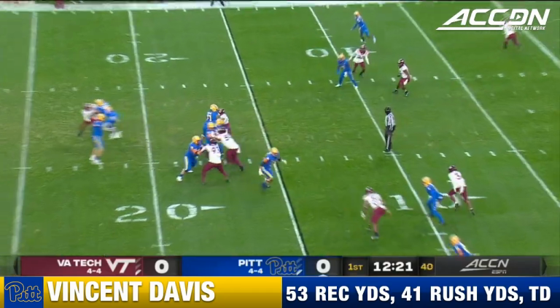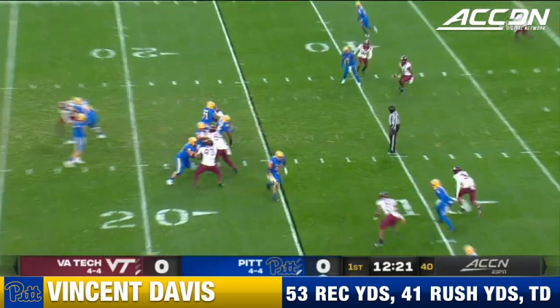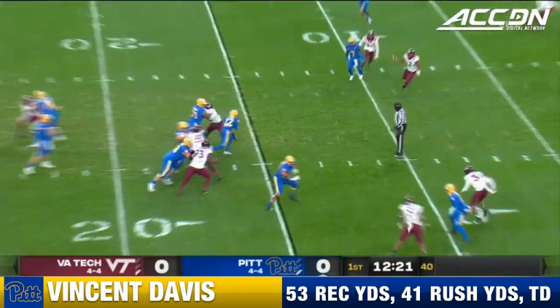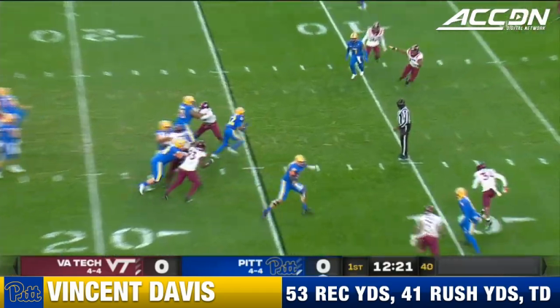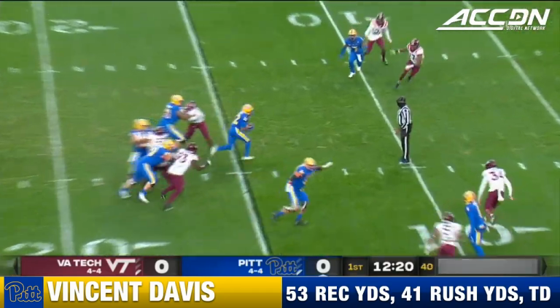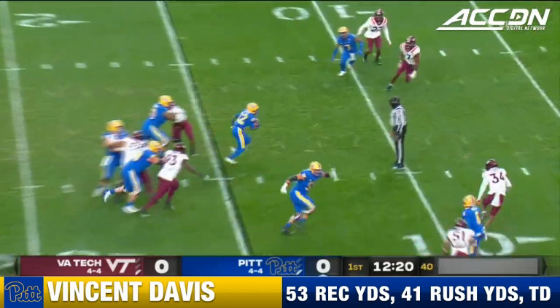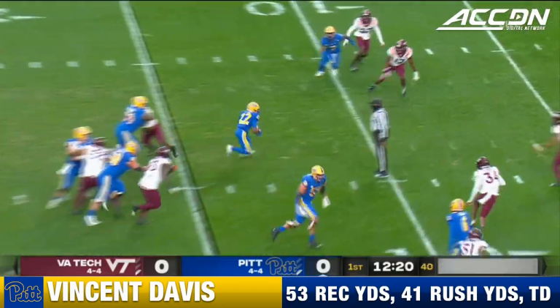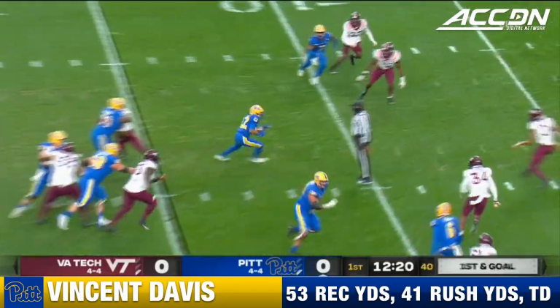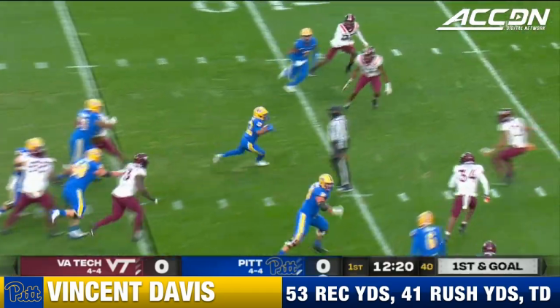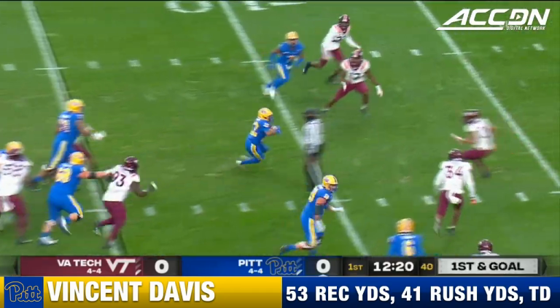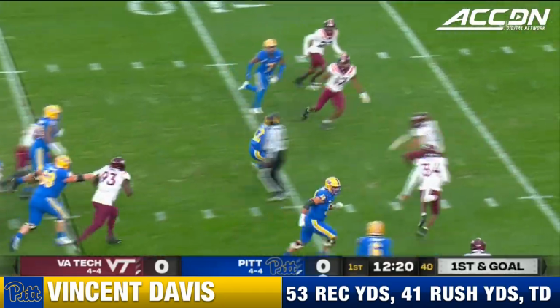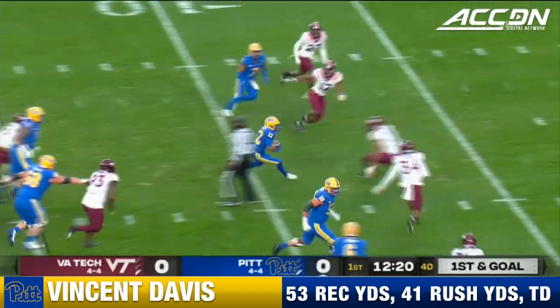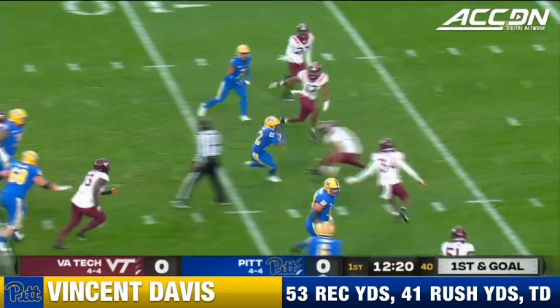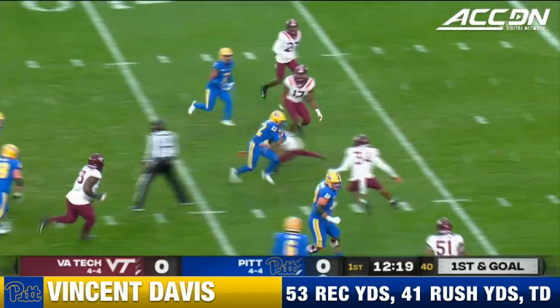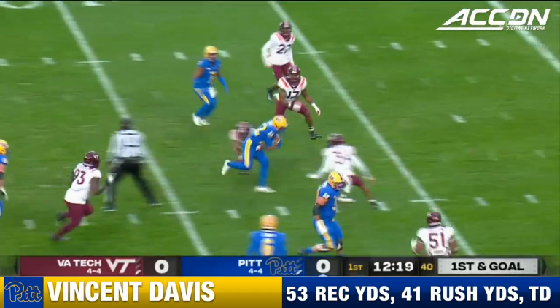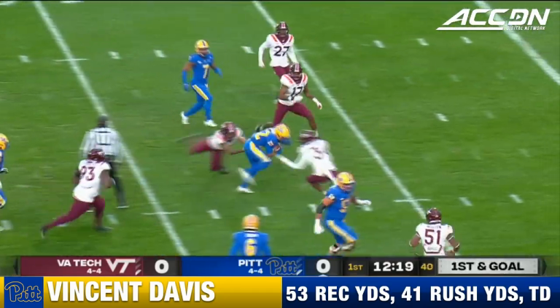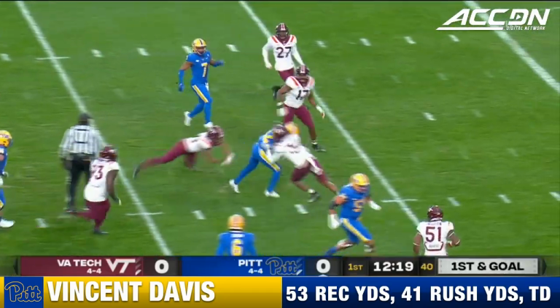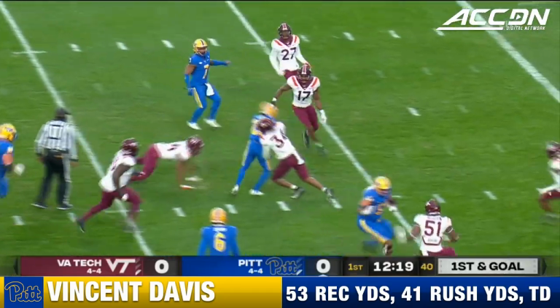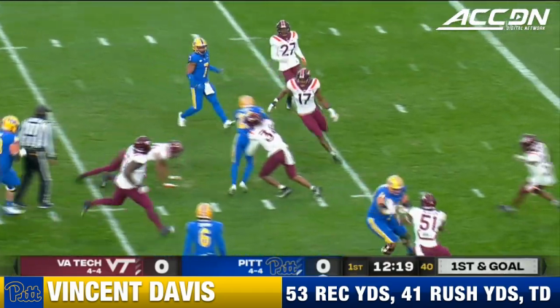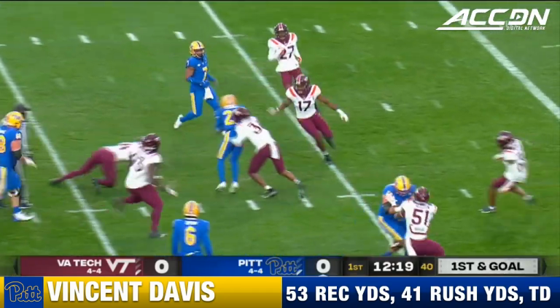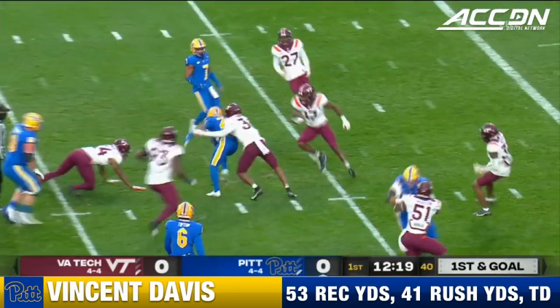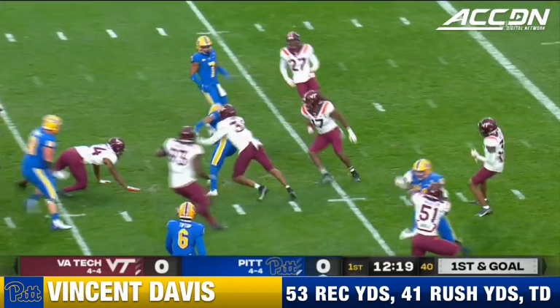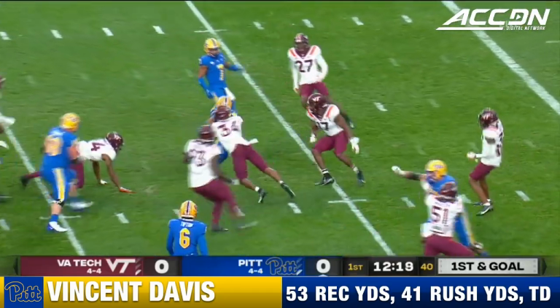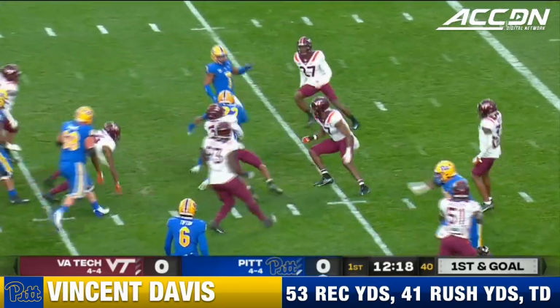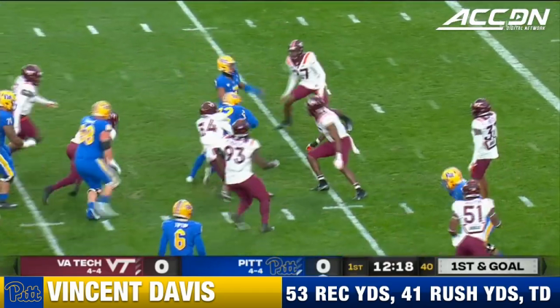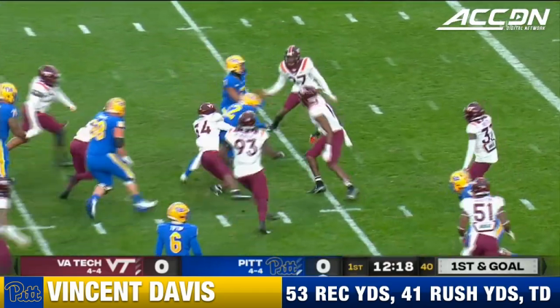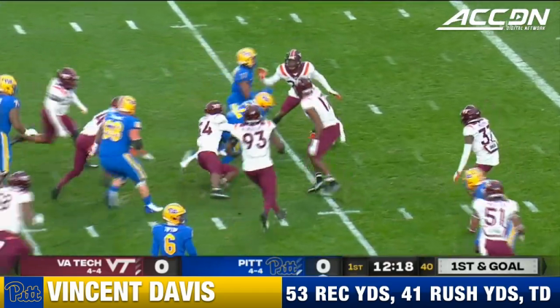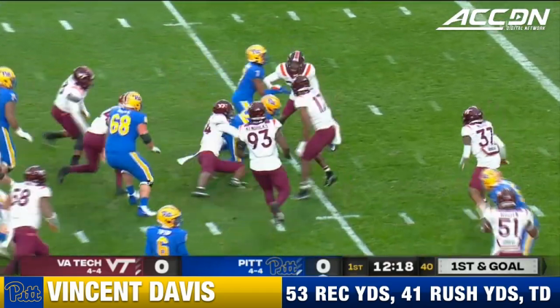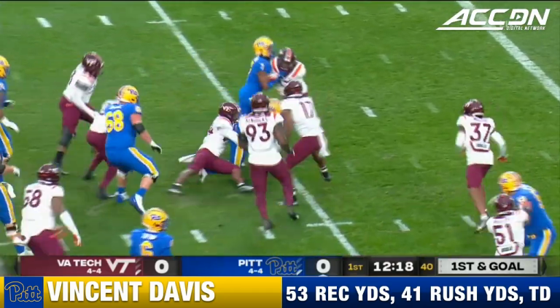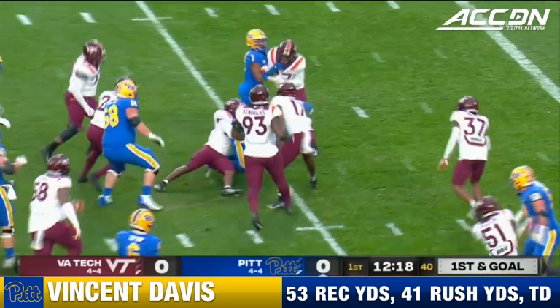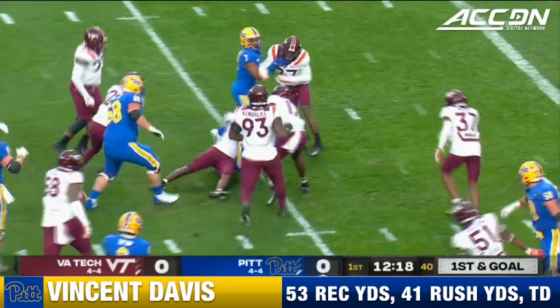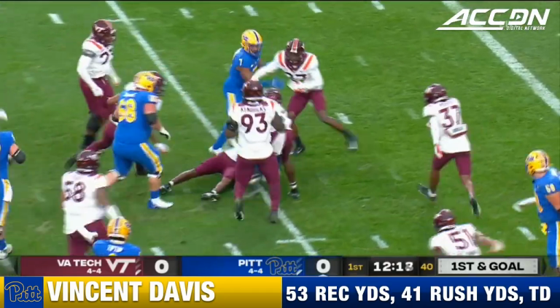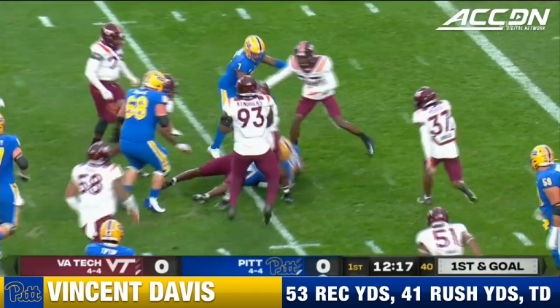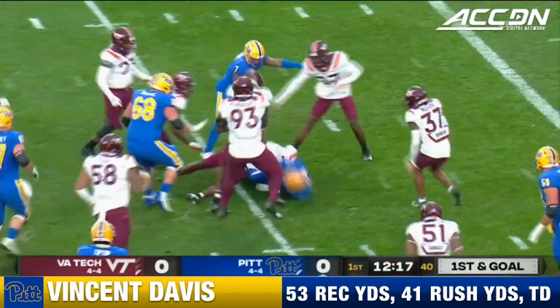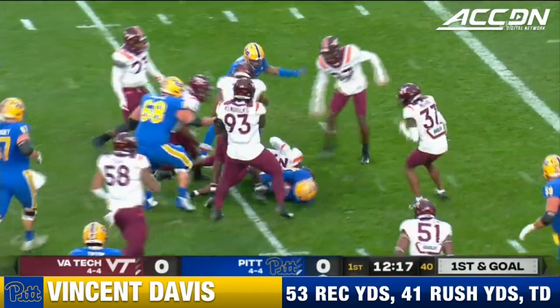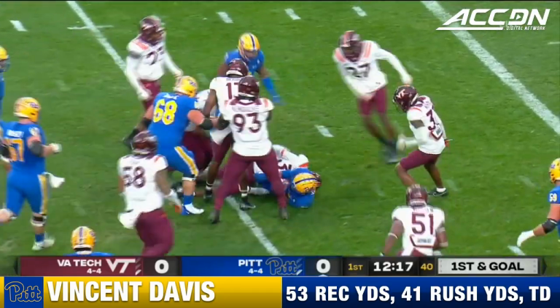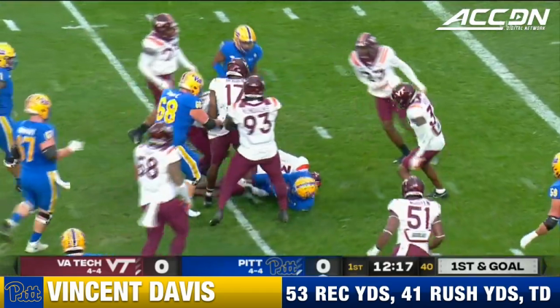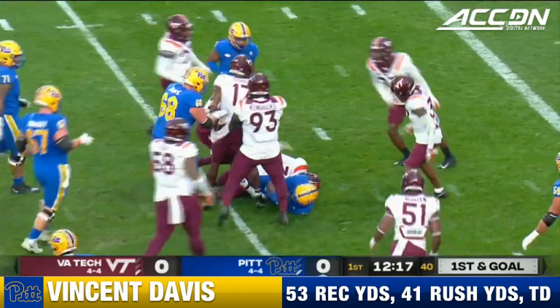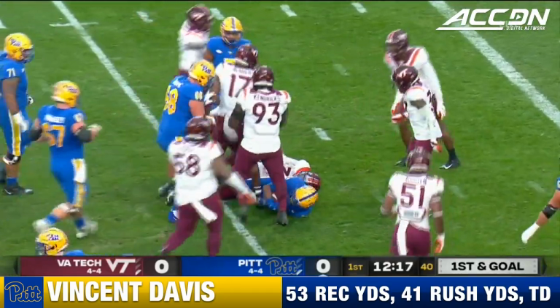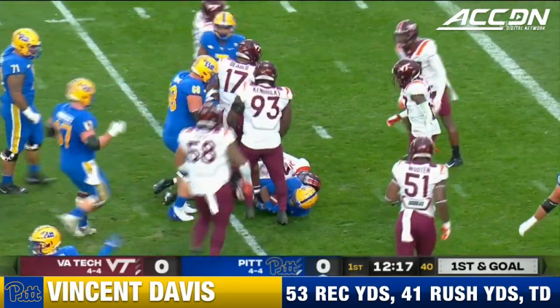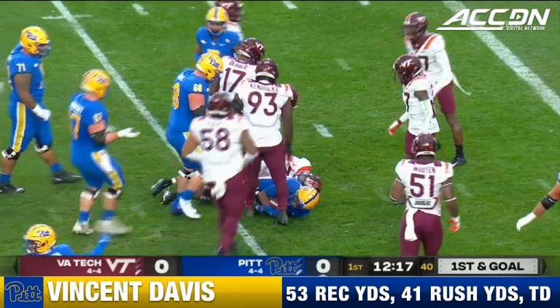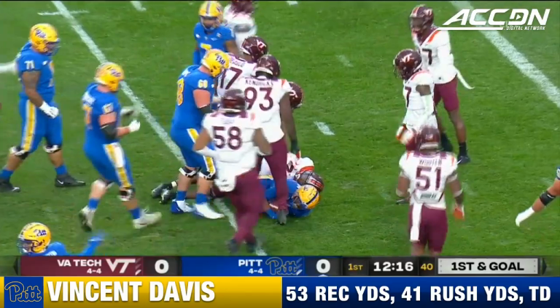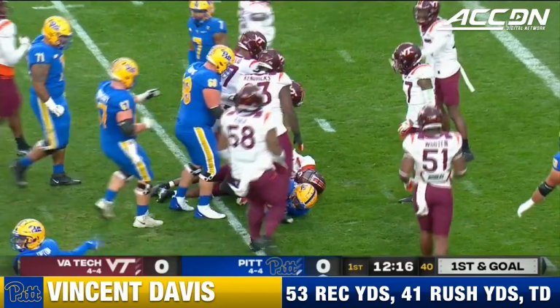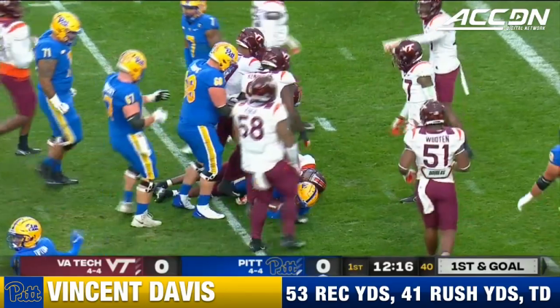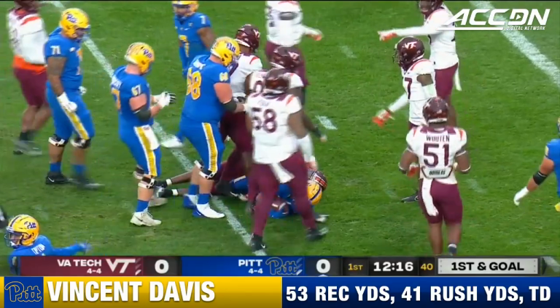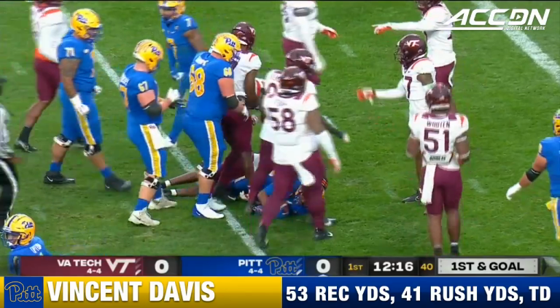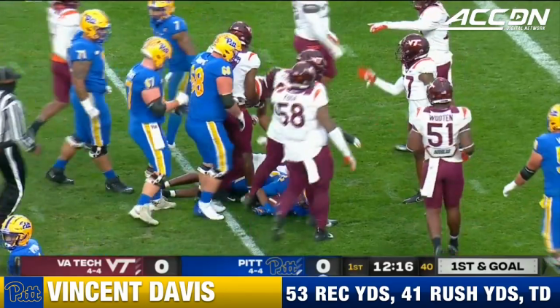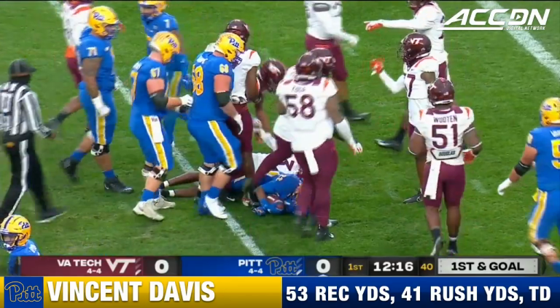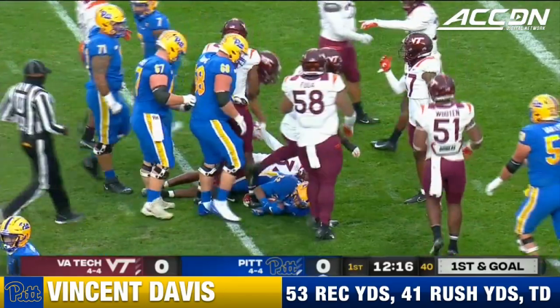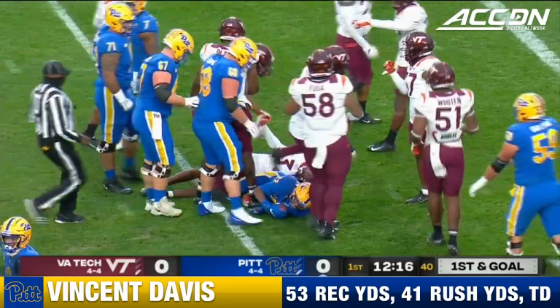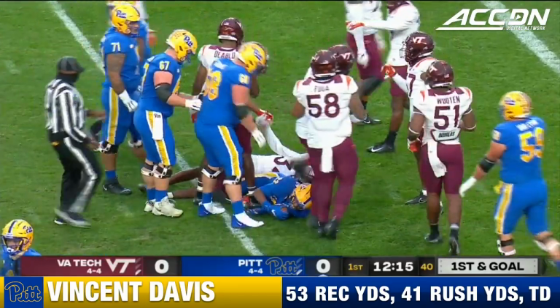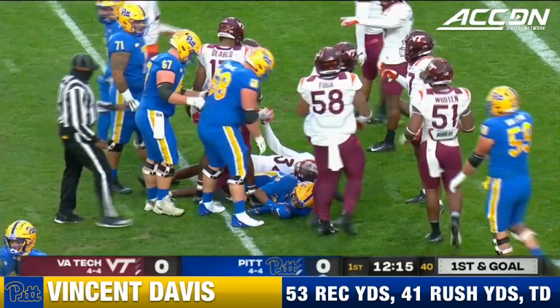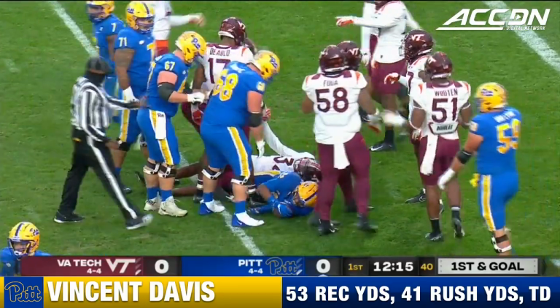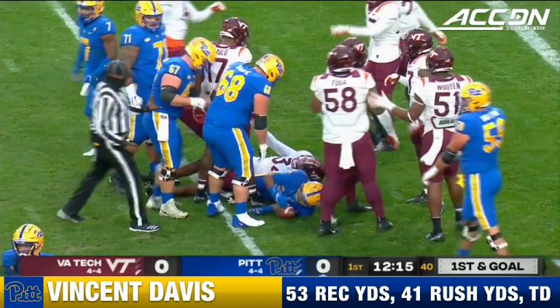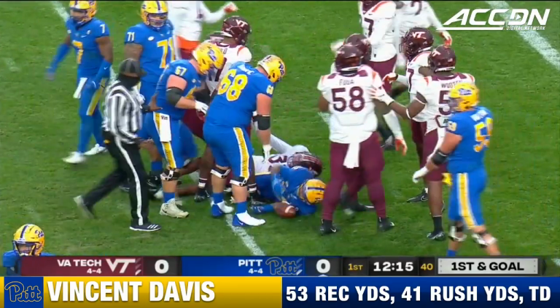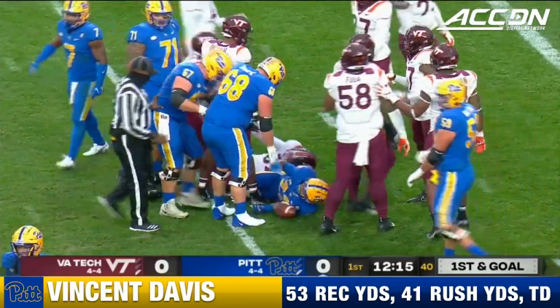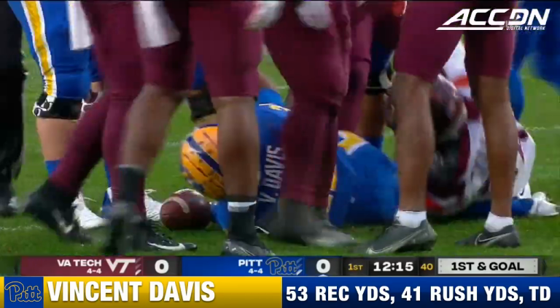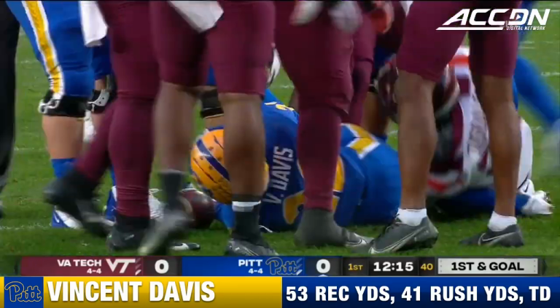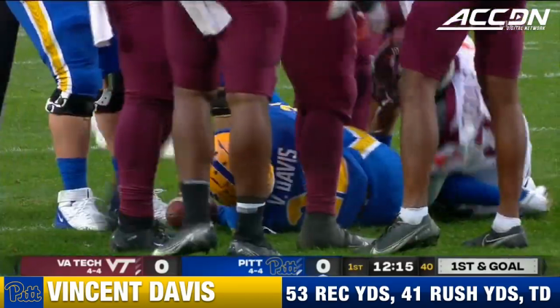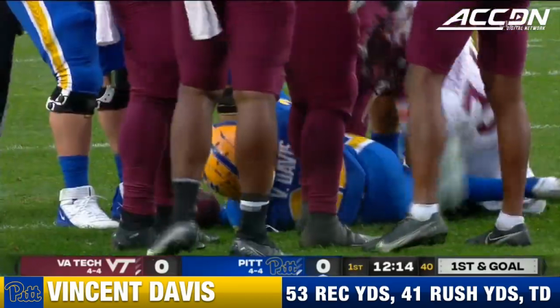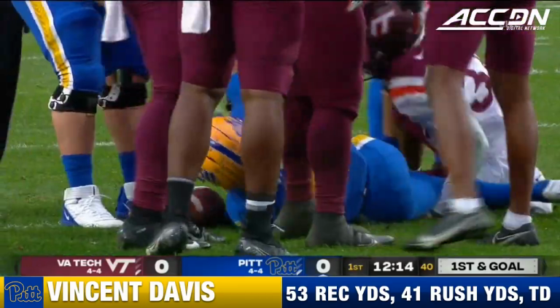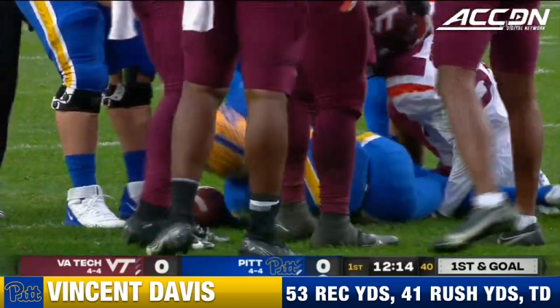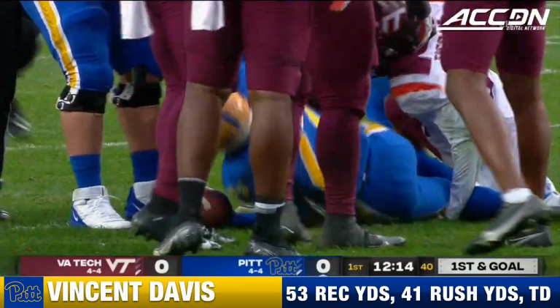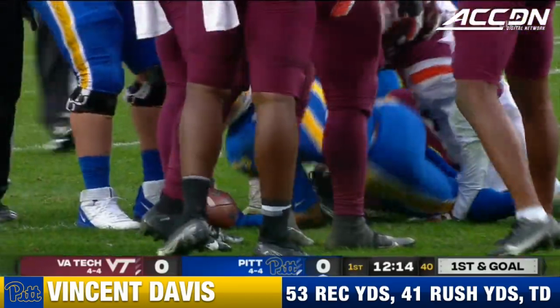Draw to Davis. Has a lot of room in the middle. Hit hard at the 7 but rolls inside the 5. It'll bring up third and goal.